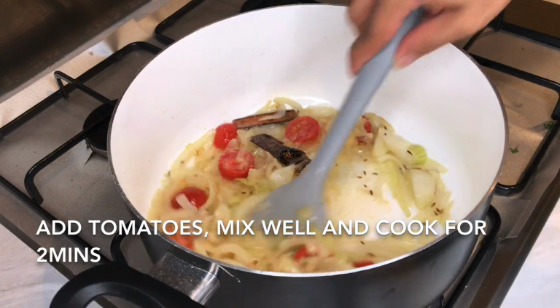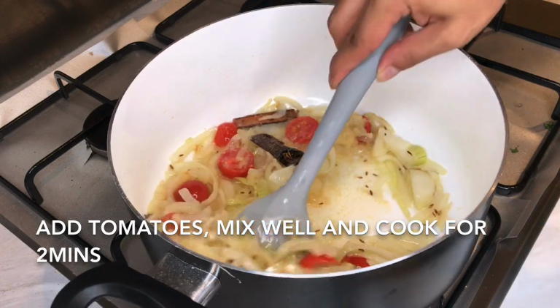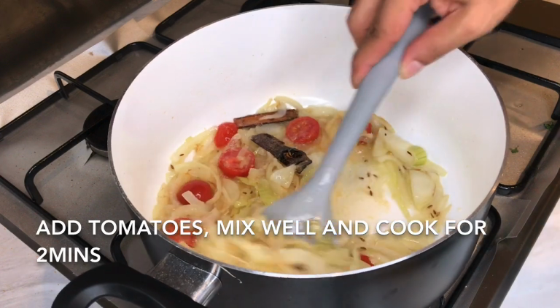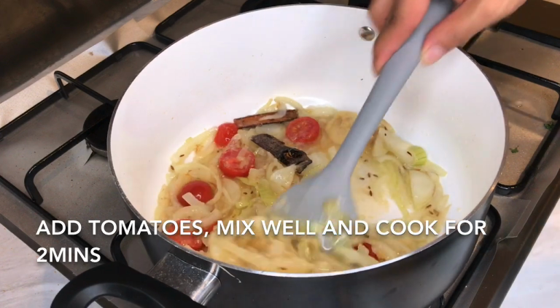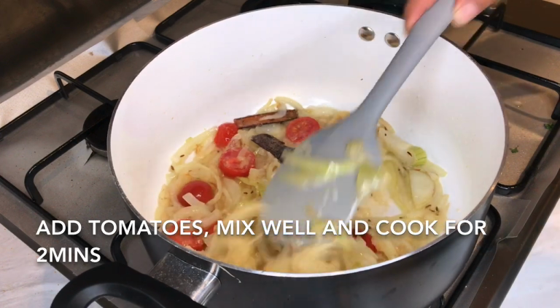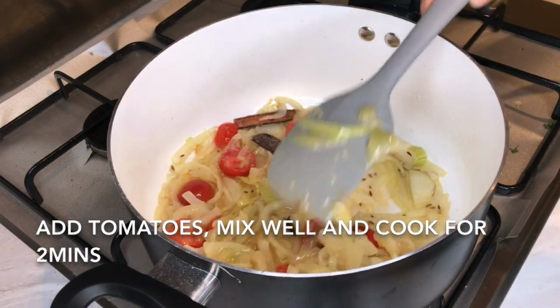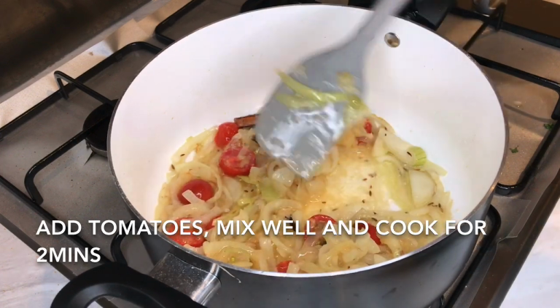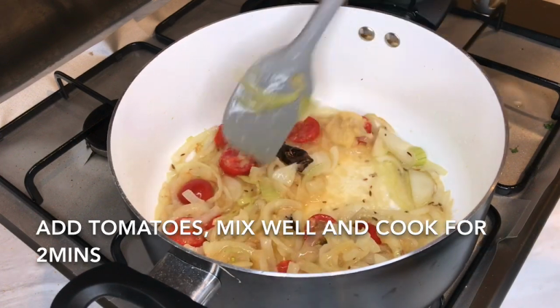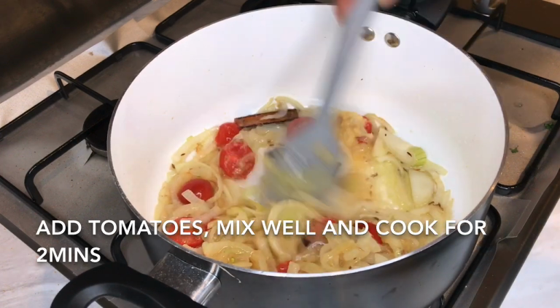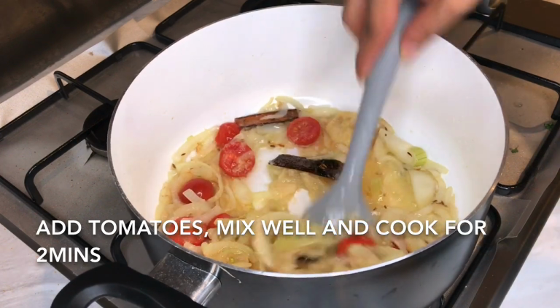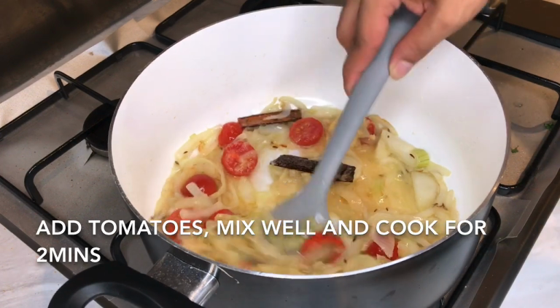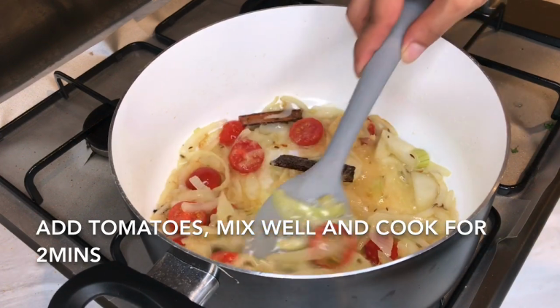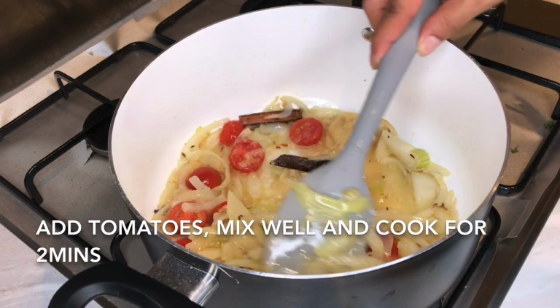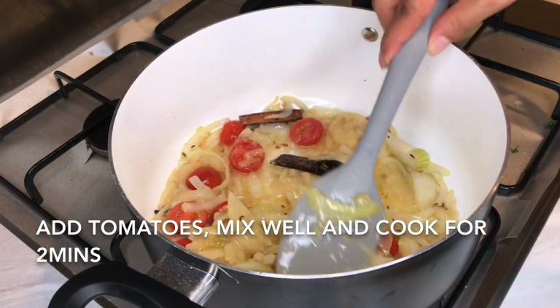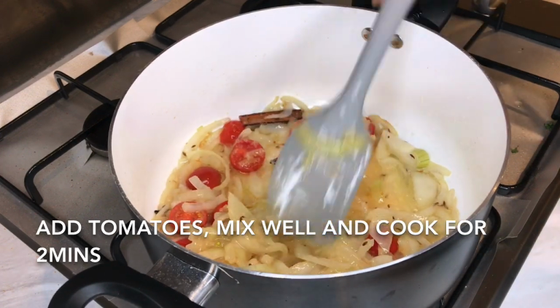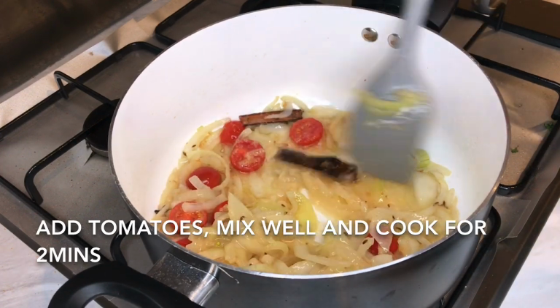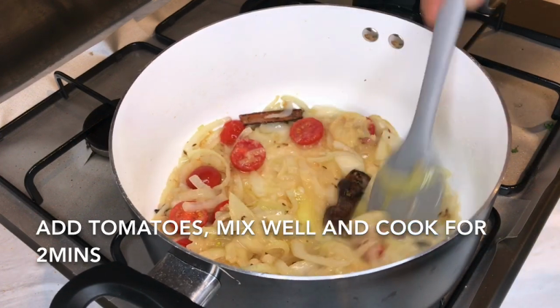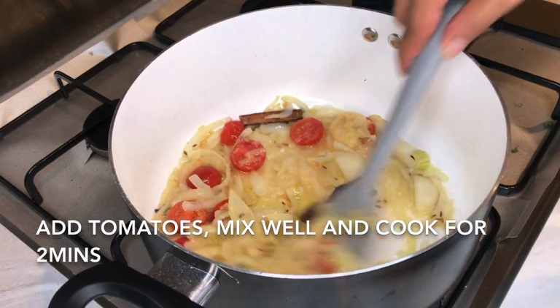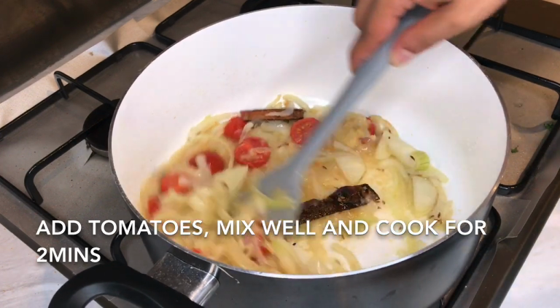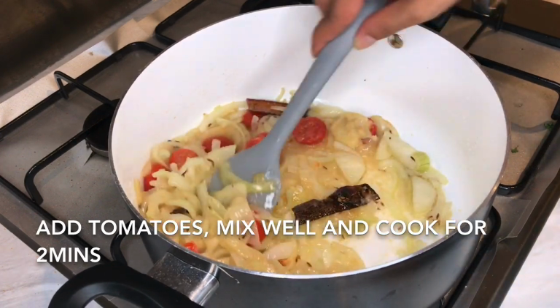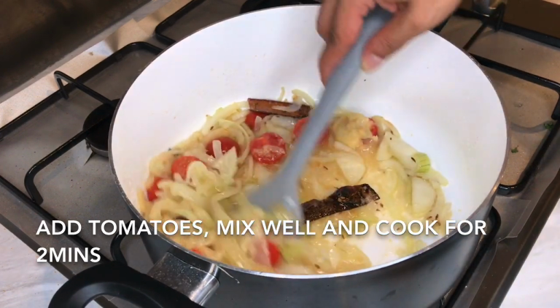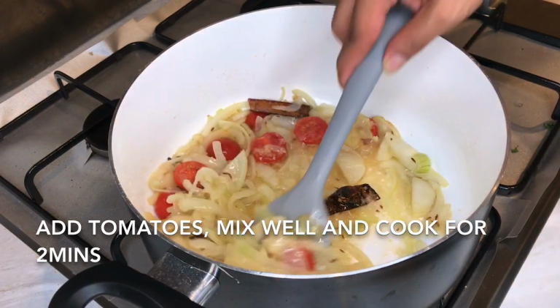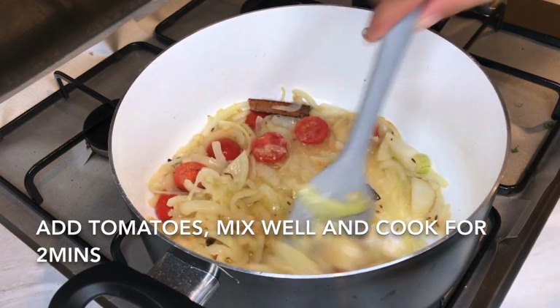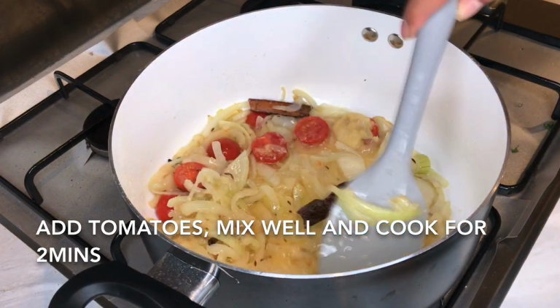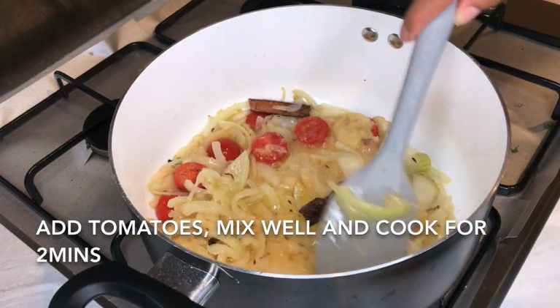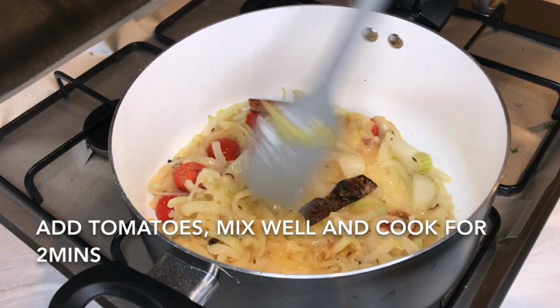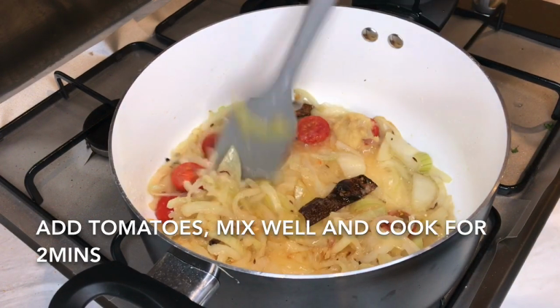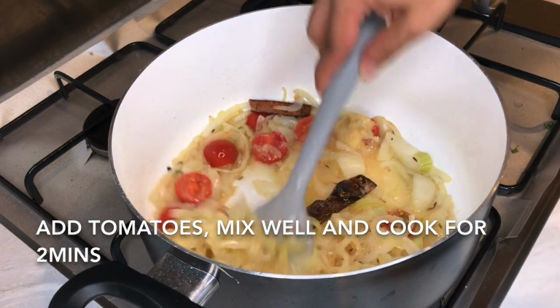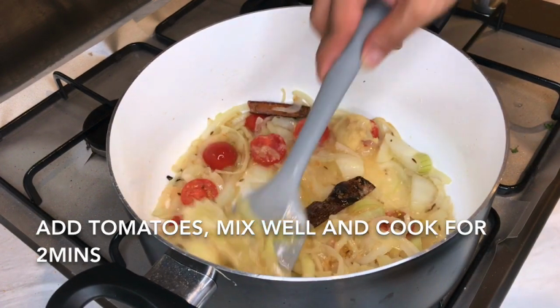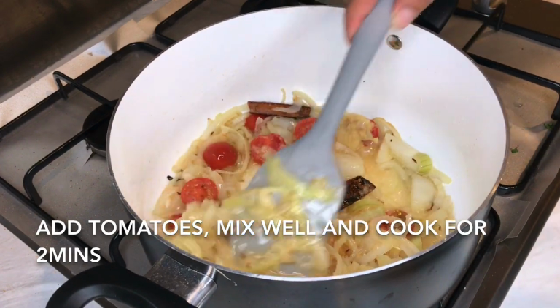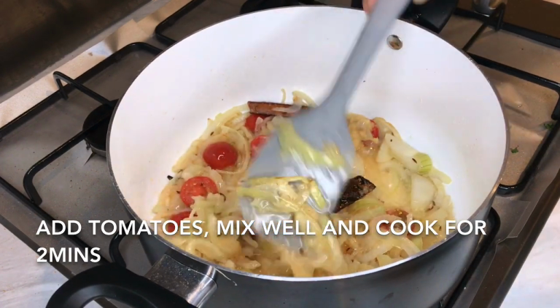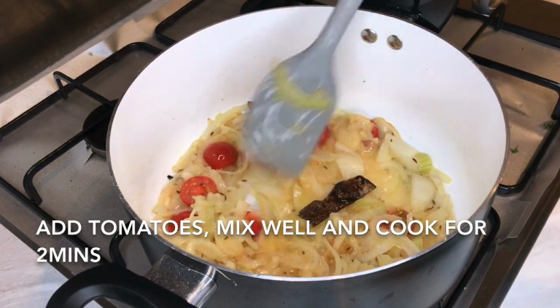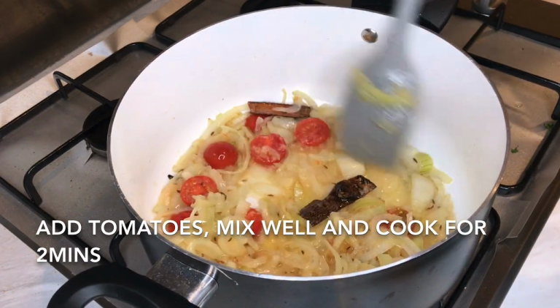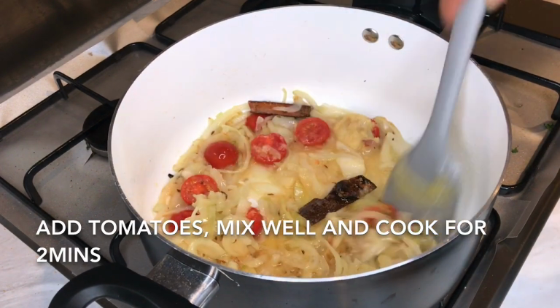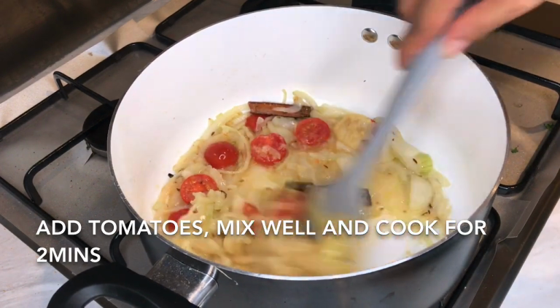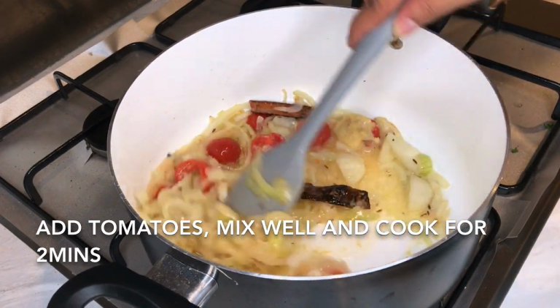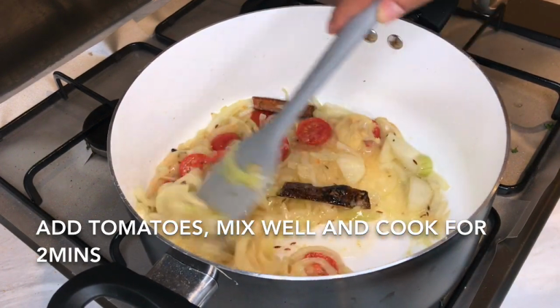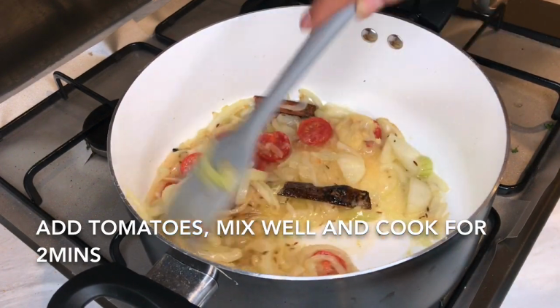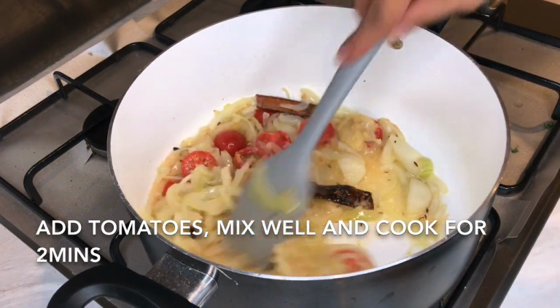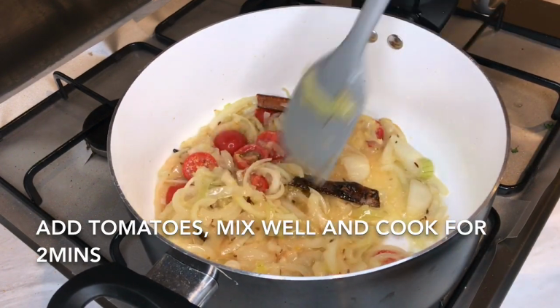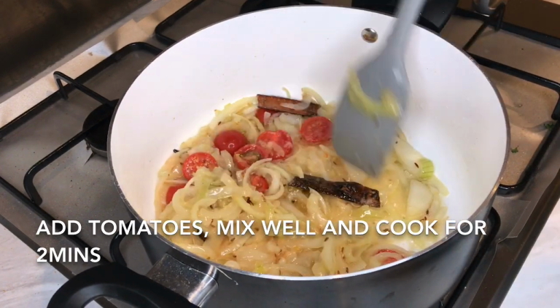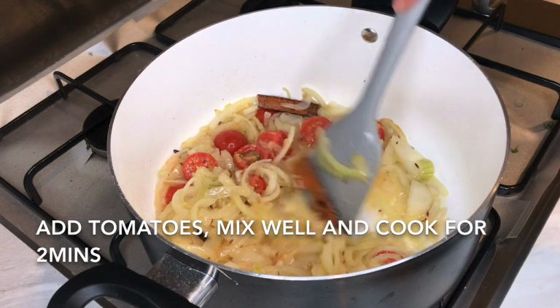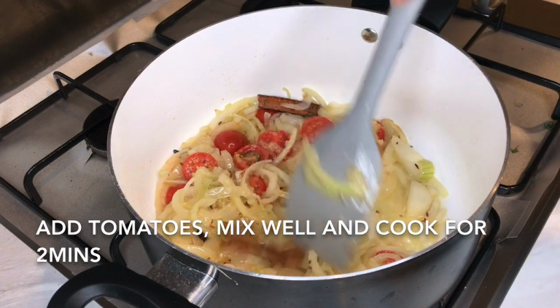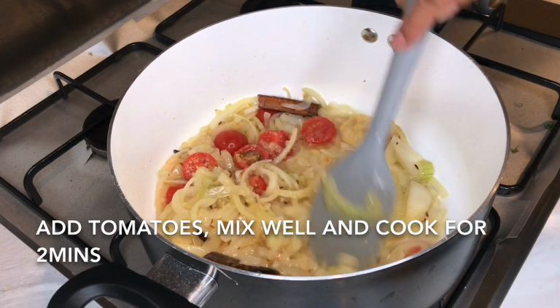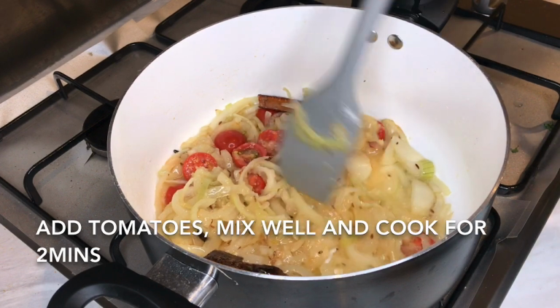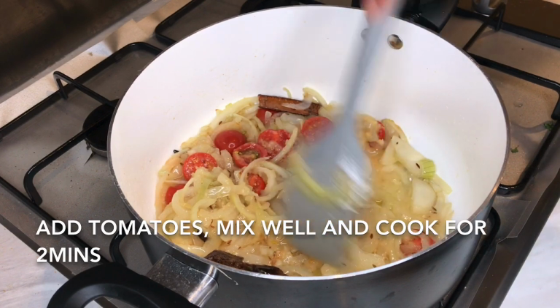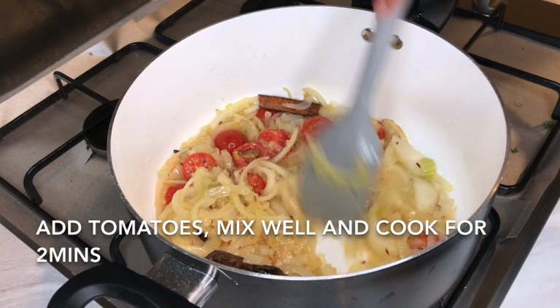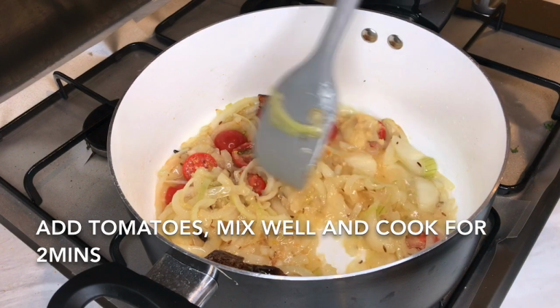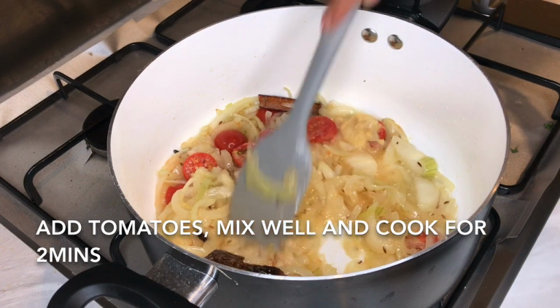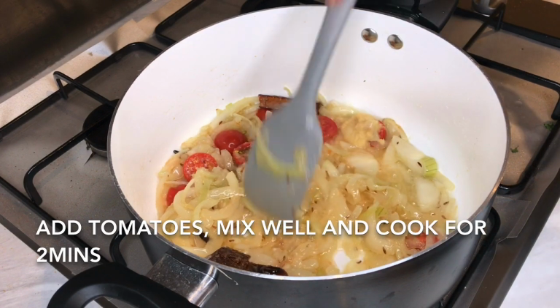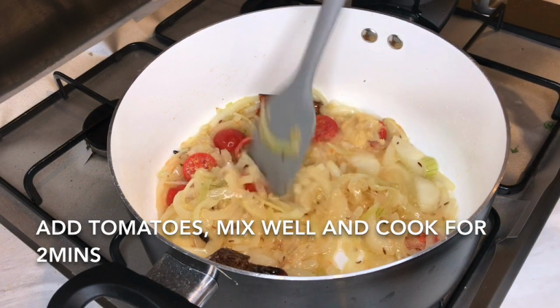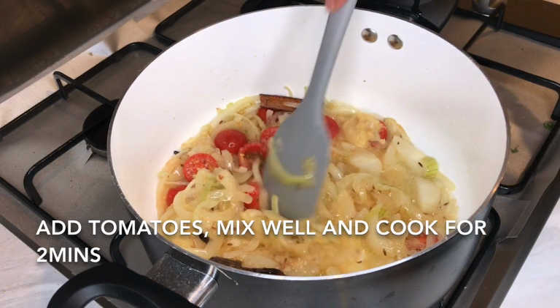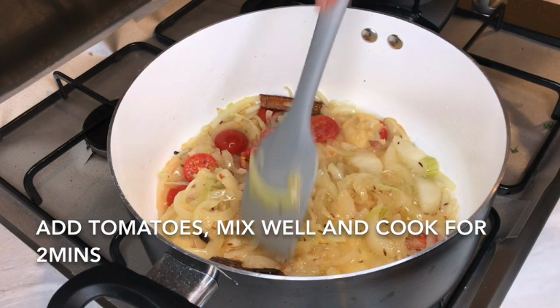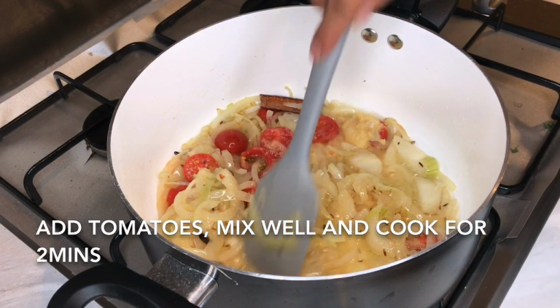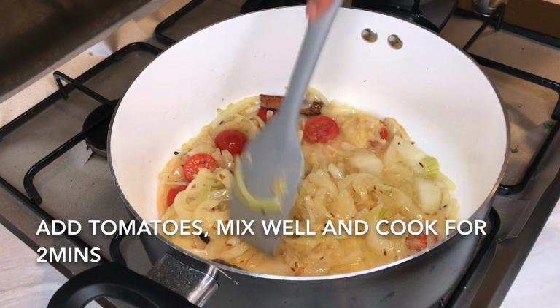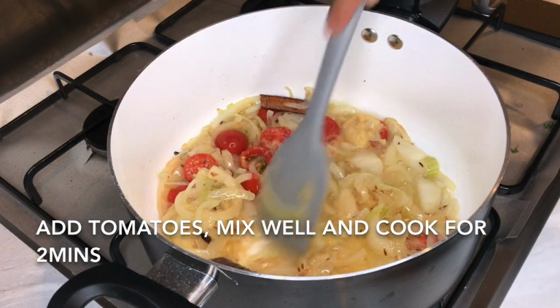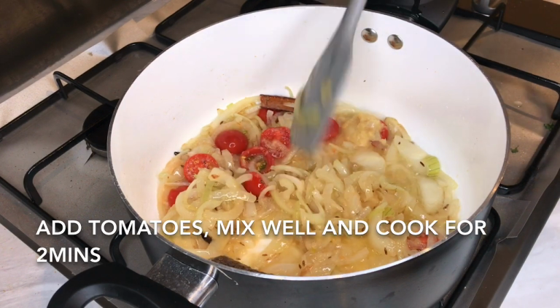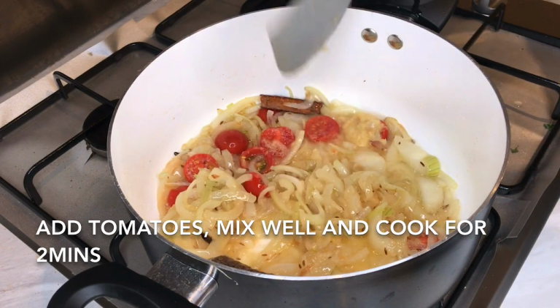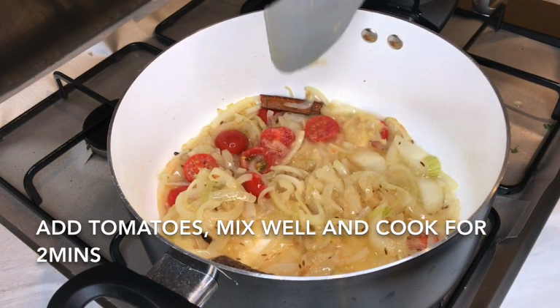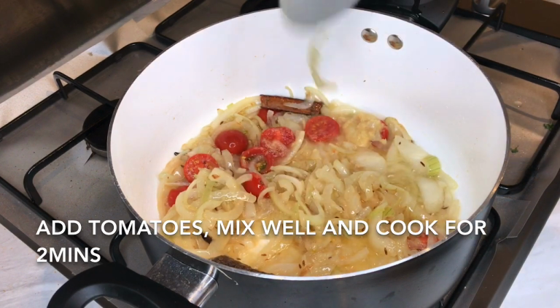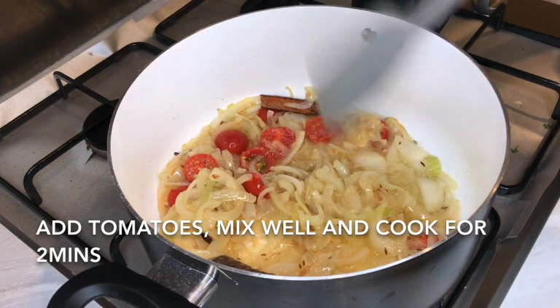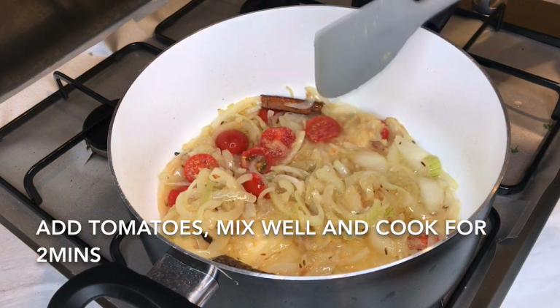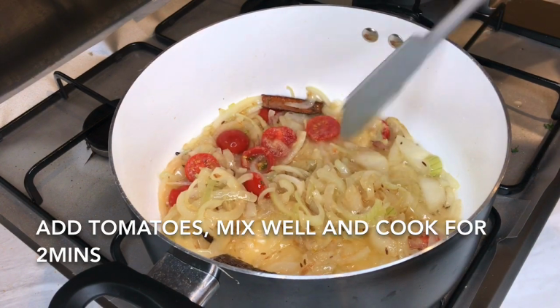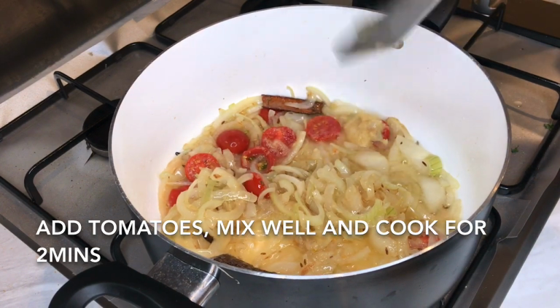What you can see here now guys is the onions have started to soften, so what we're going to do now is add our lamb.